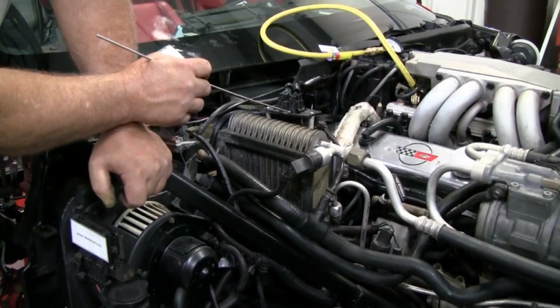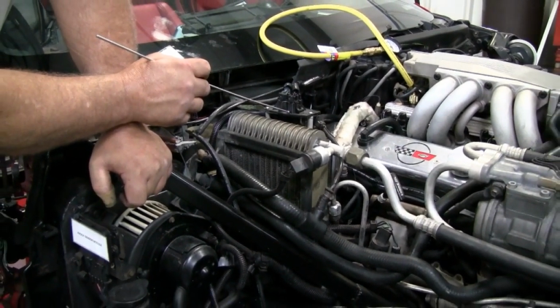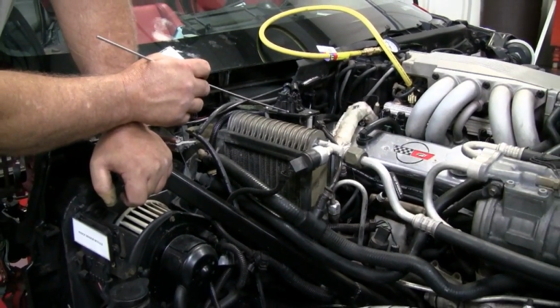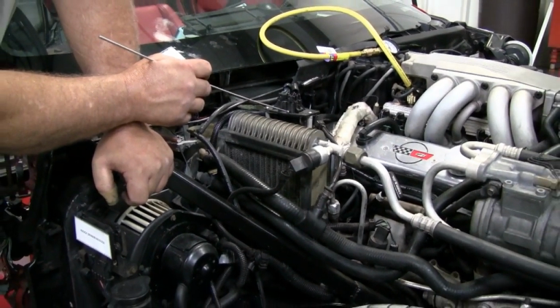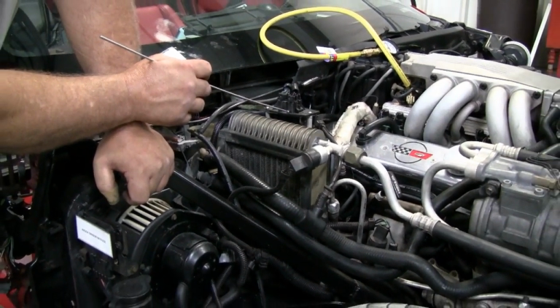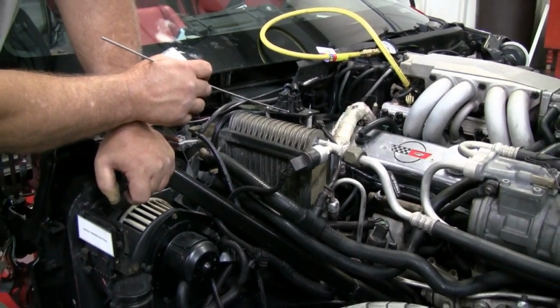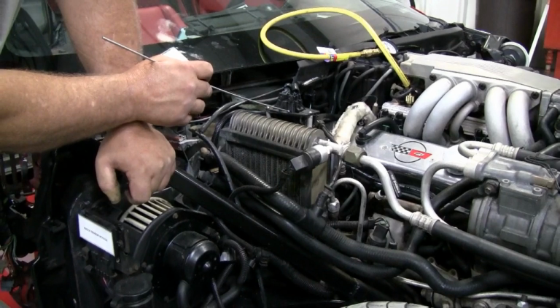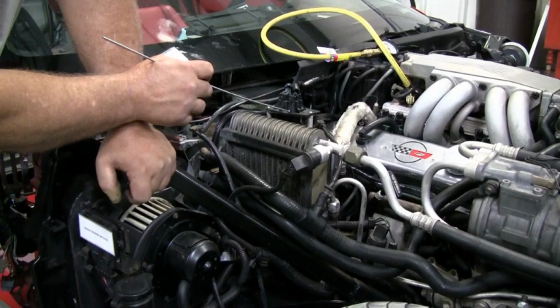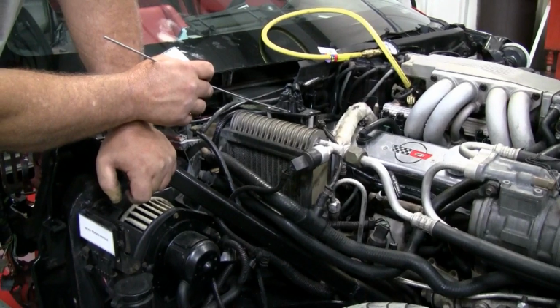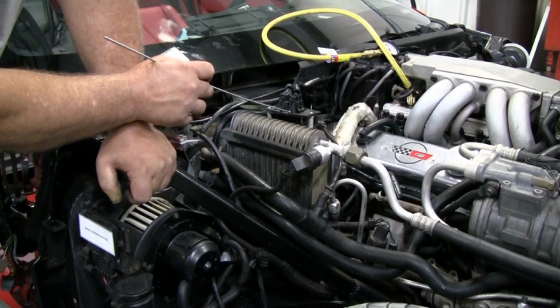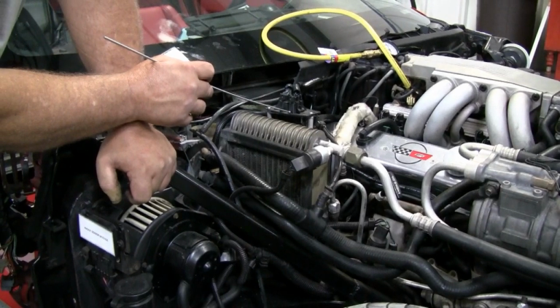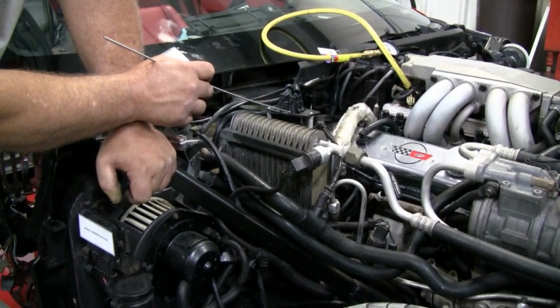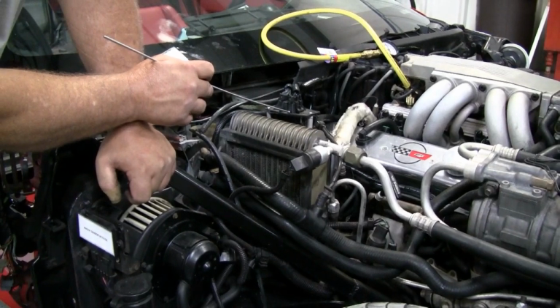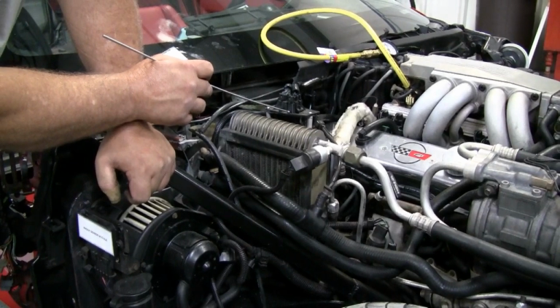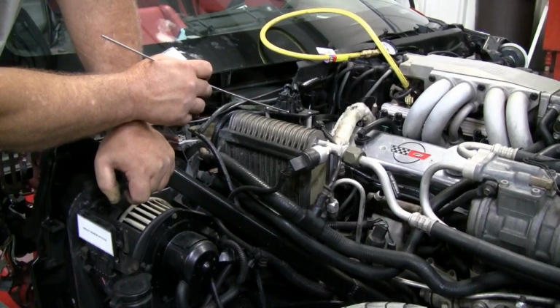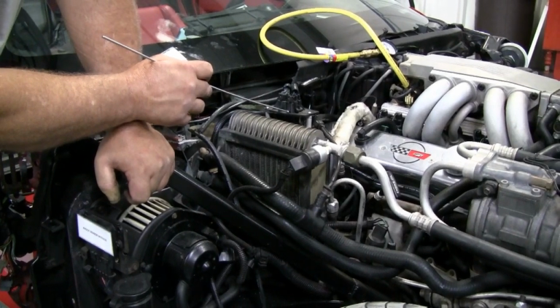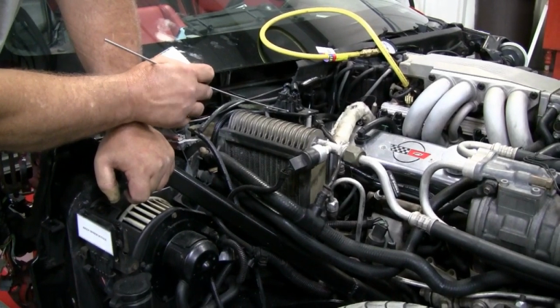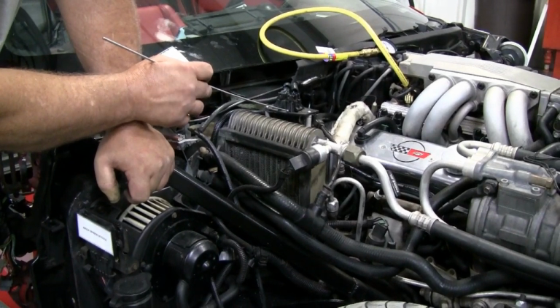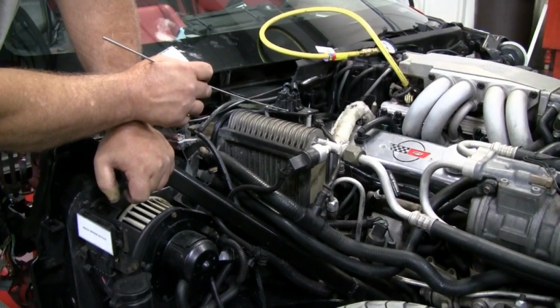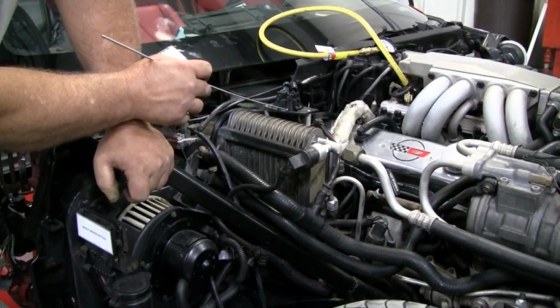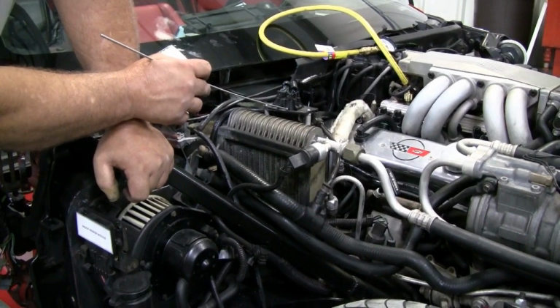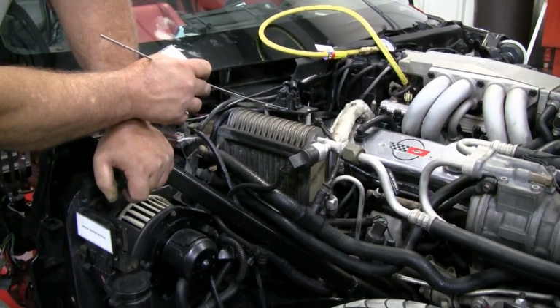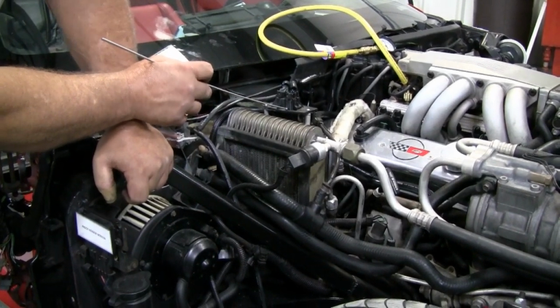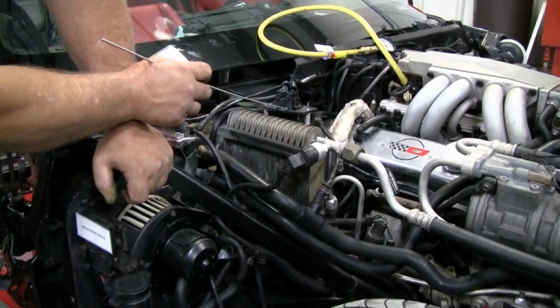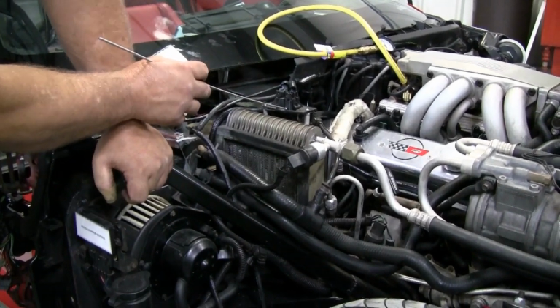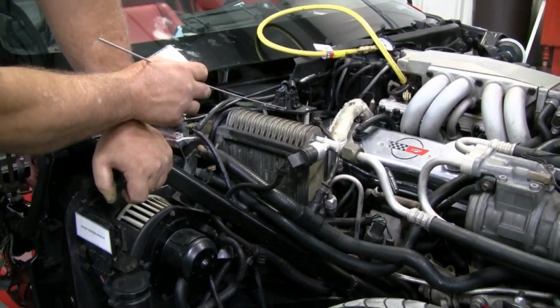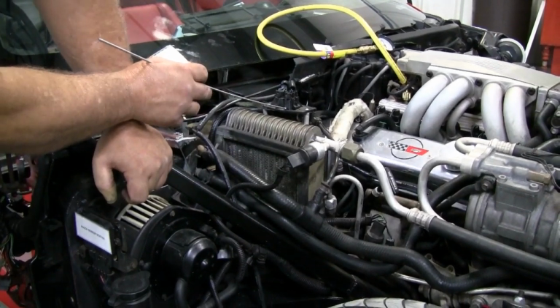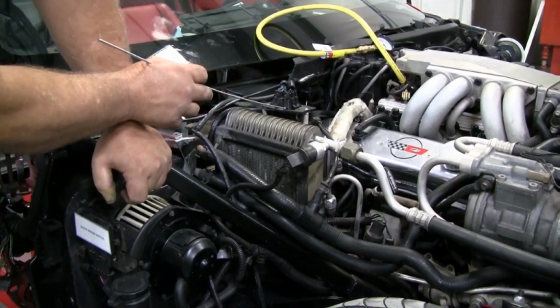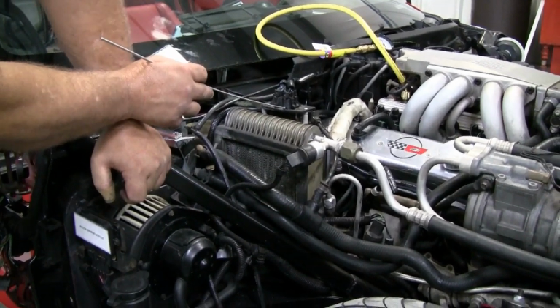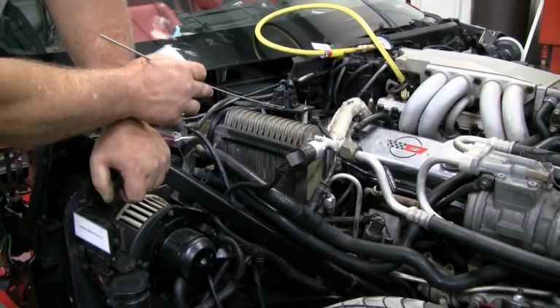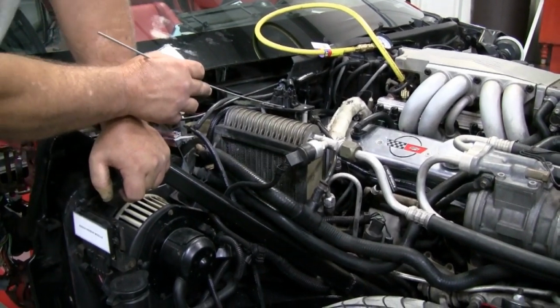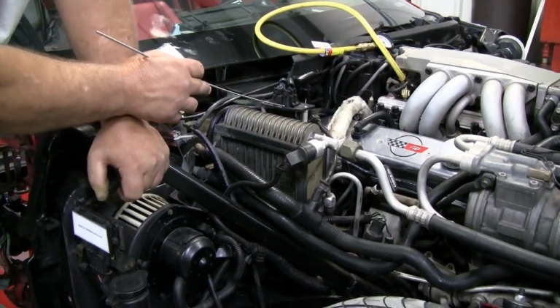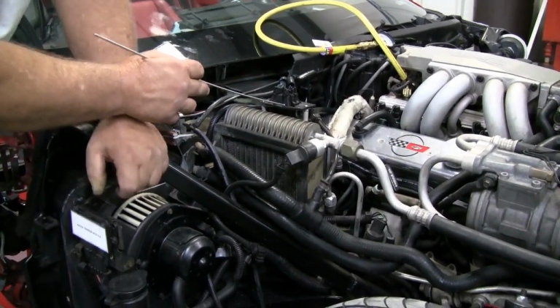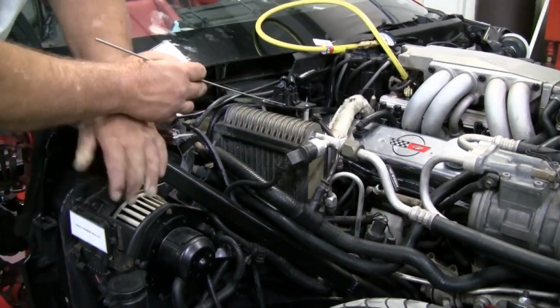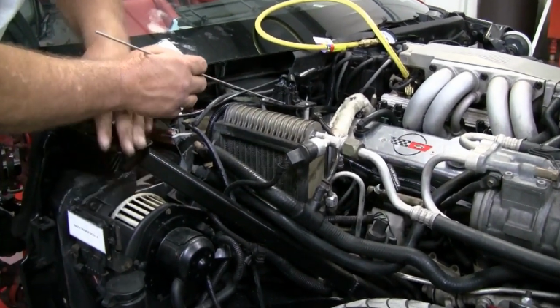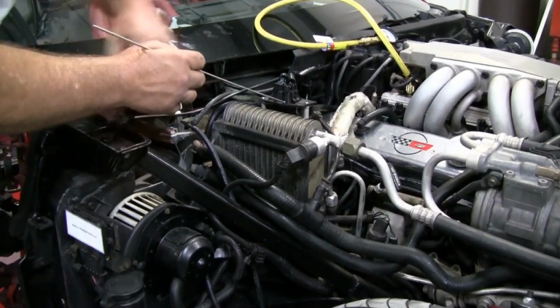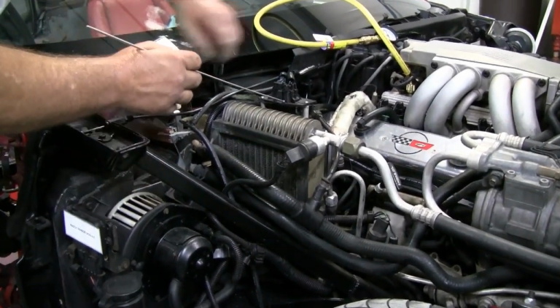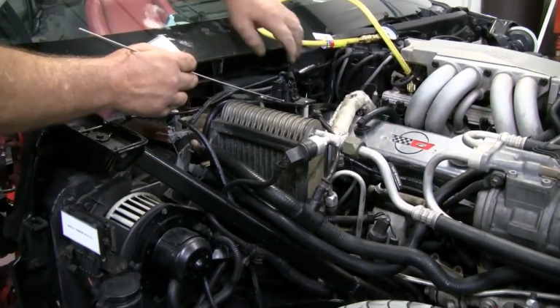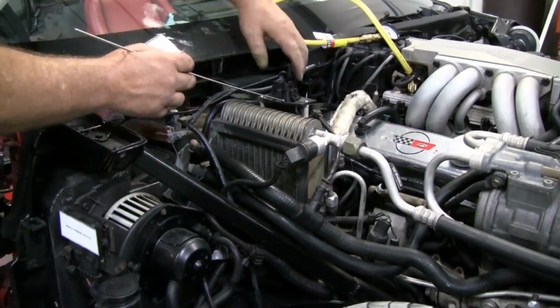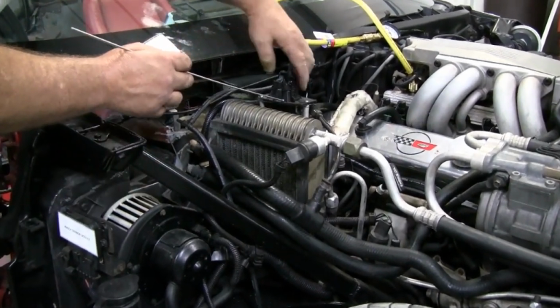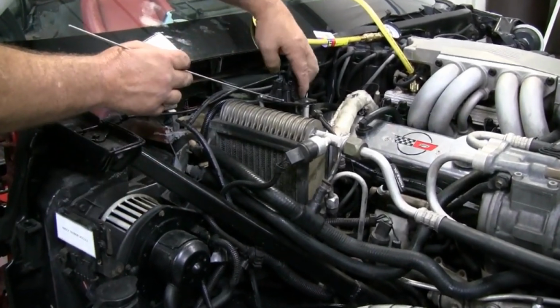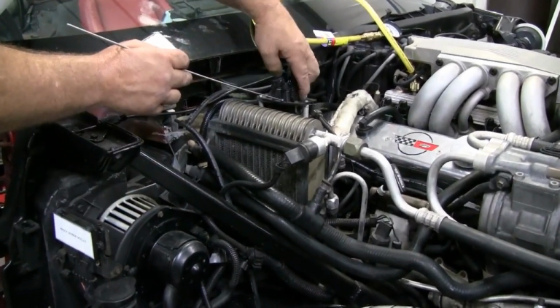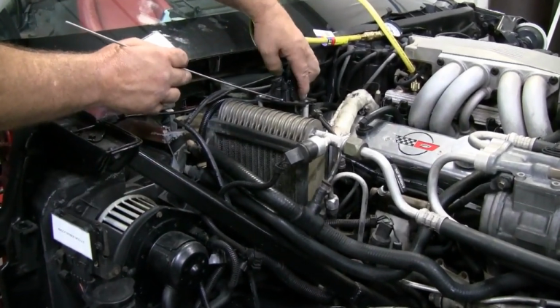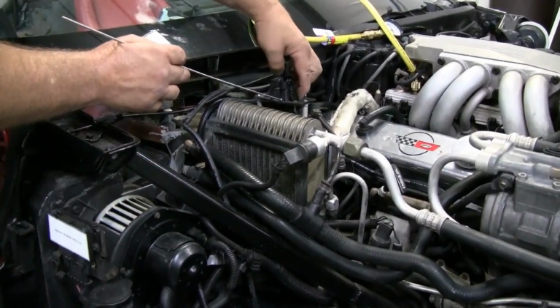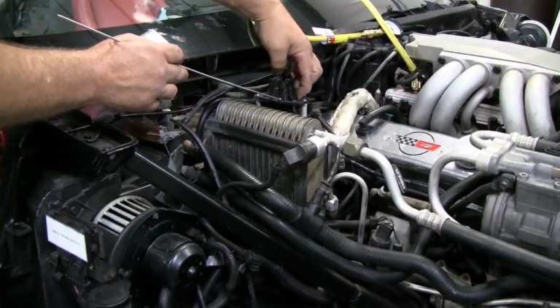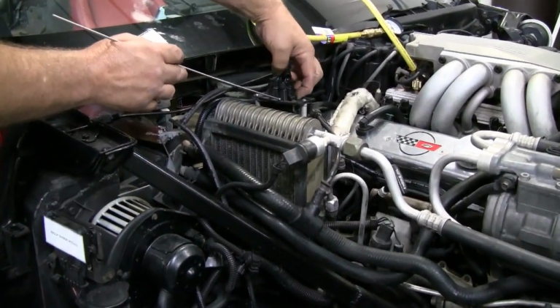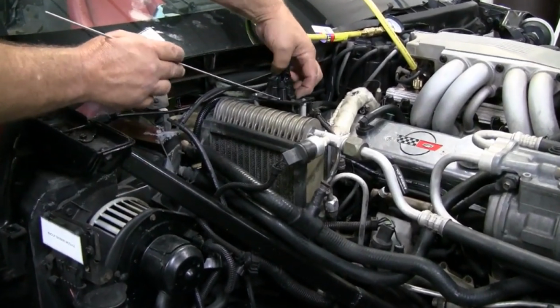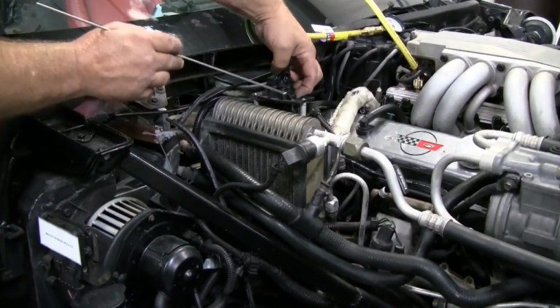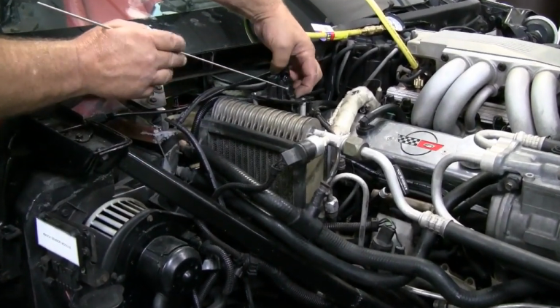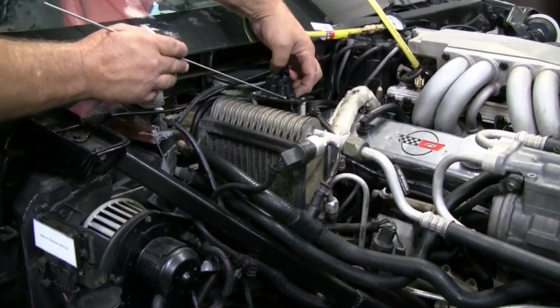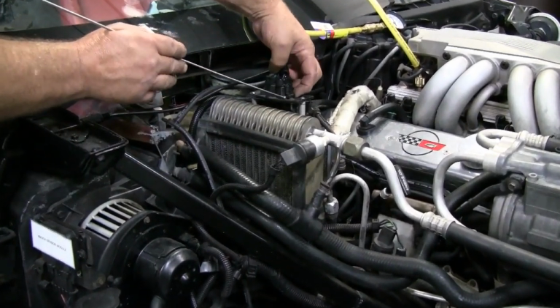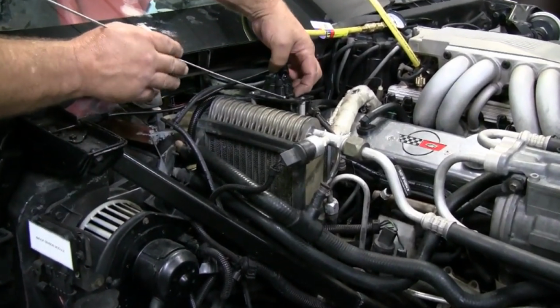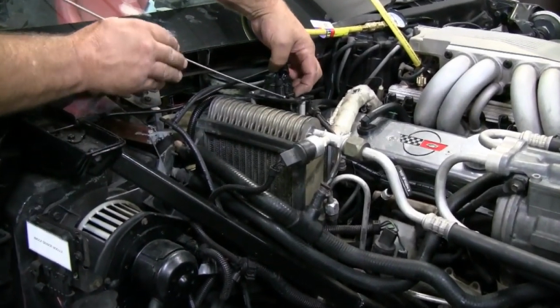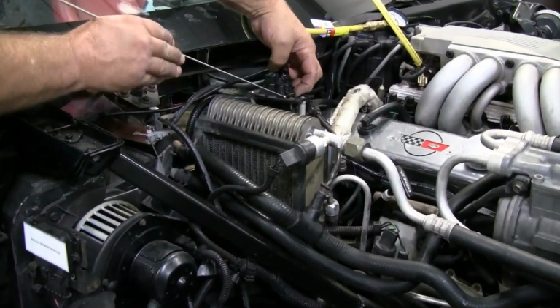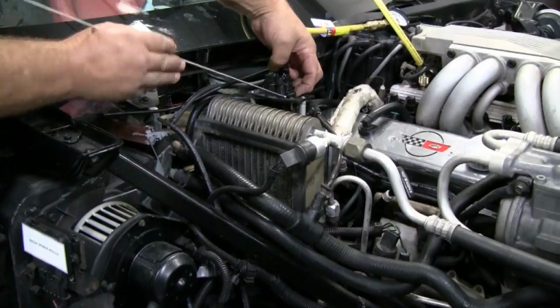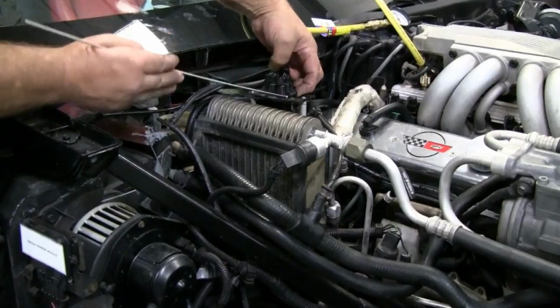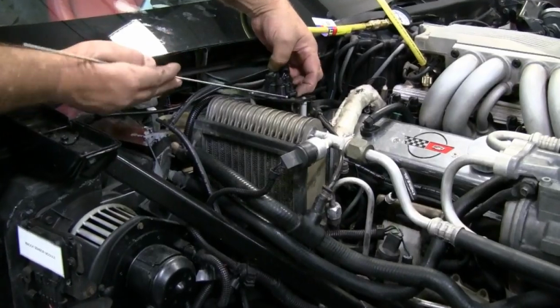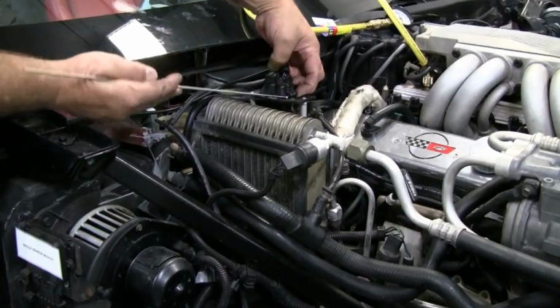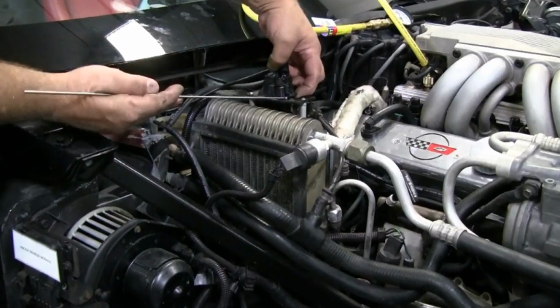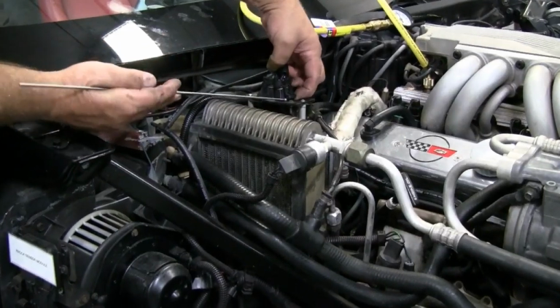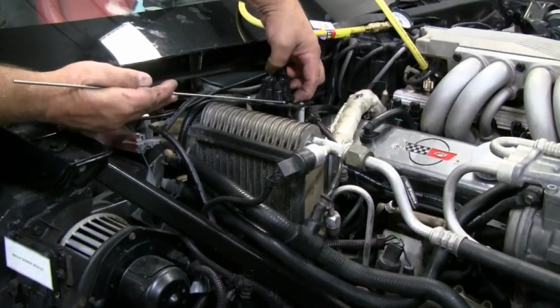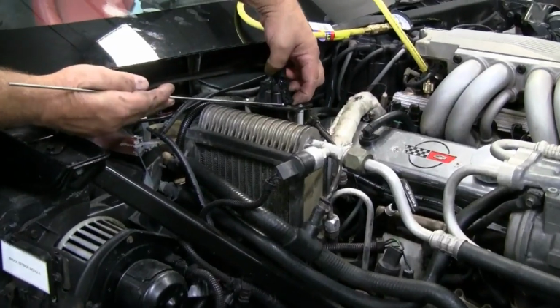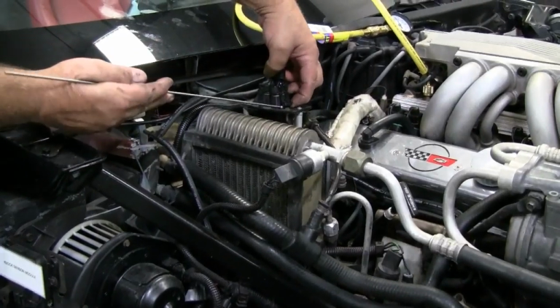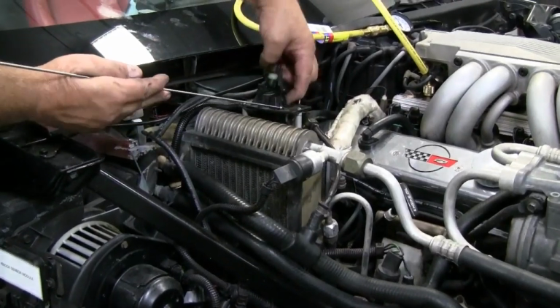The only way you can stop this in the event would be to disconnect the battery or disconnect this connector right here.